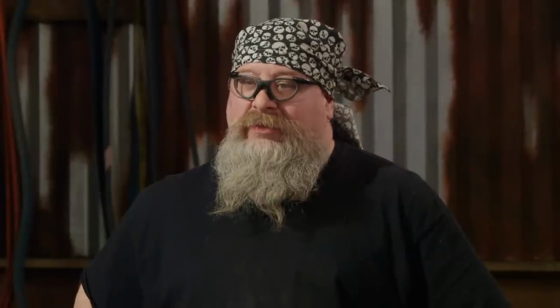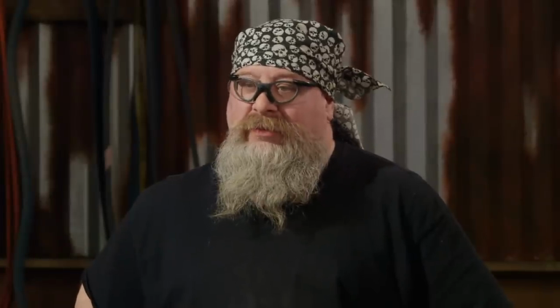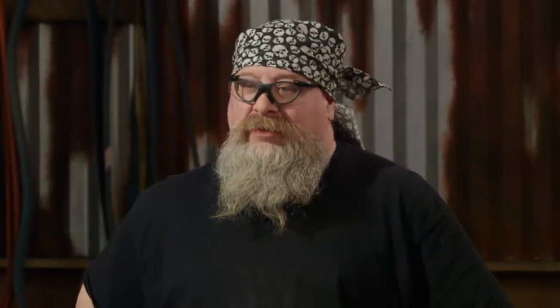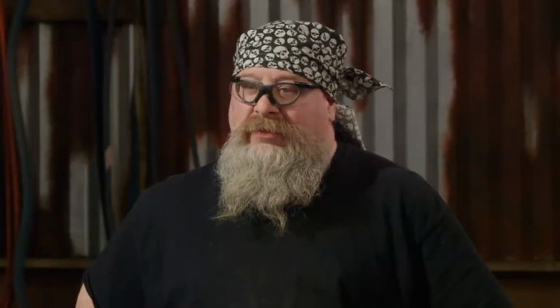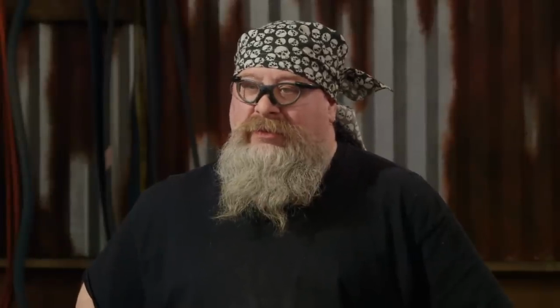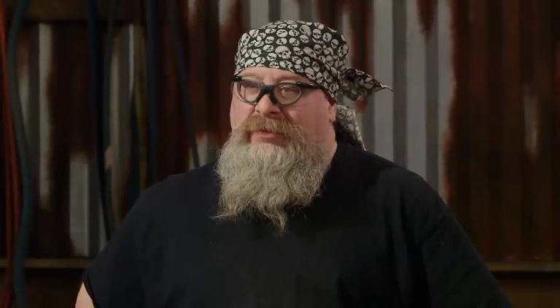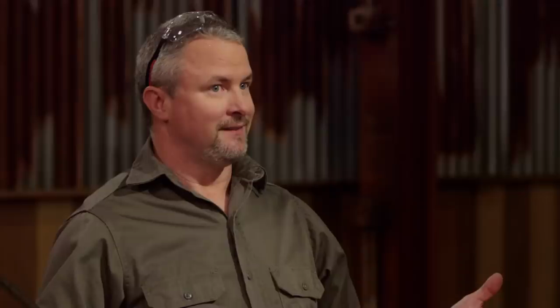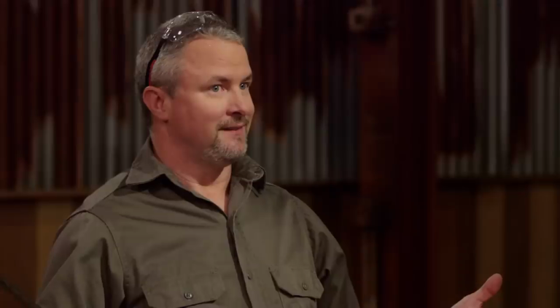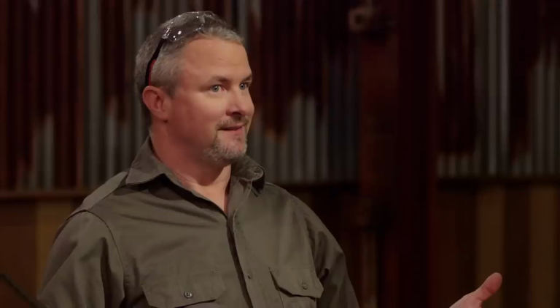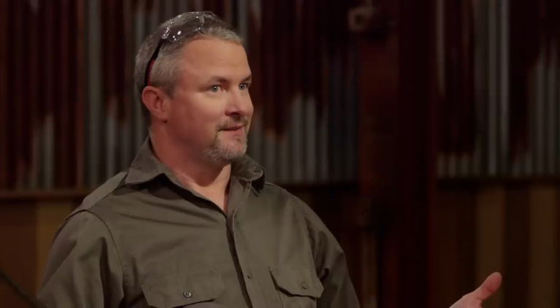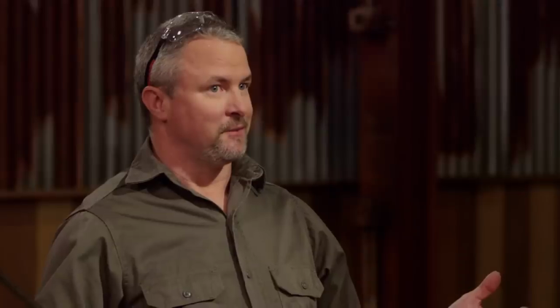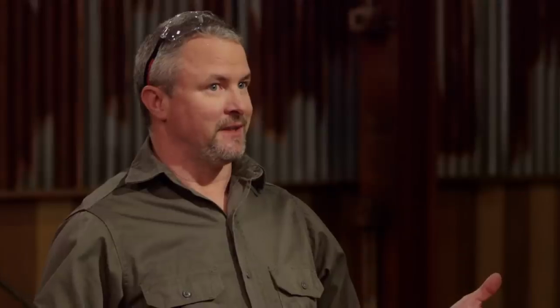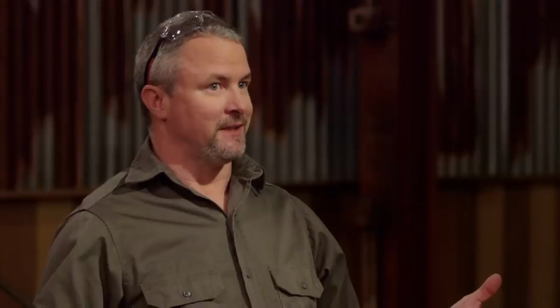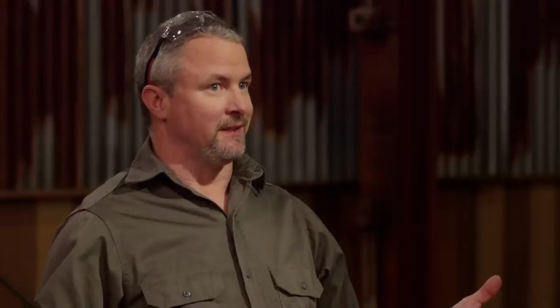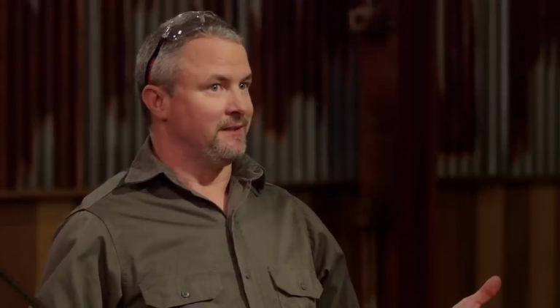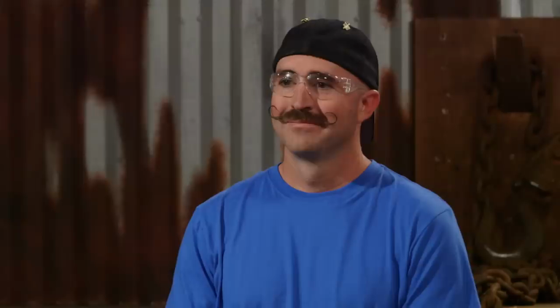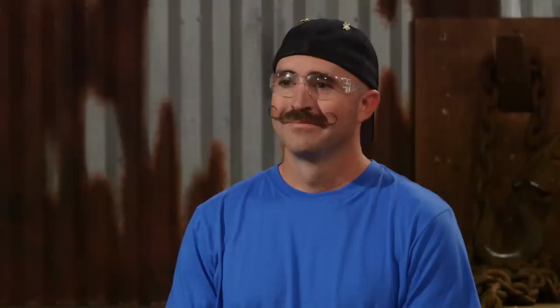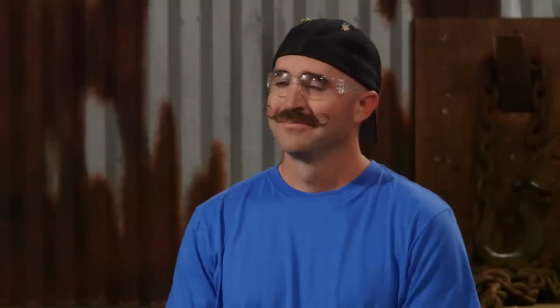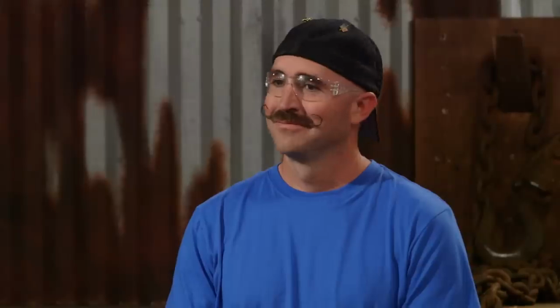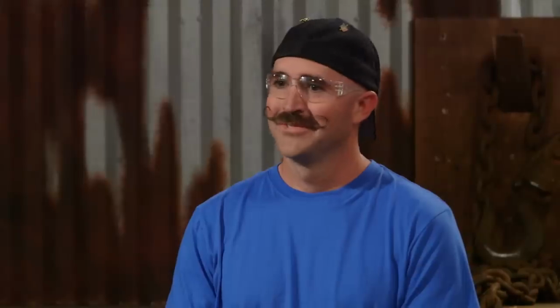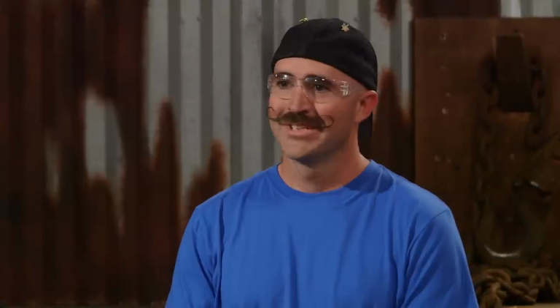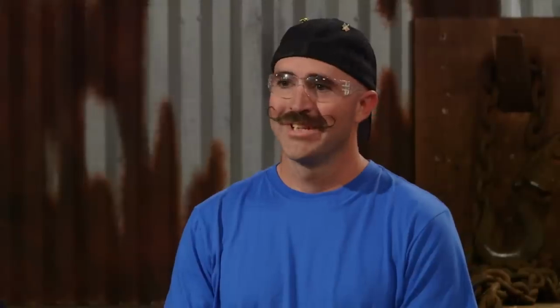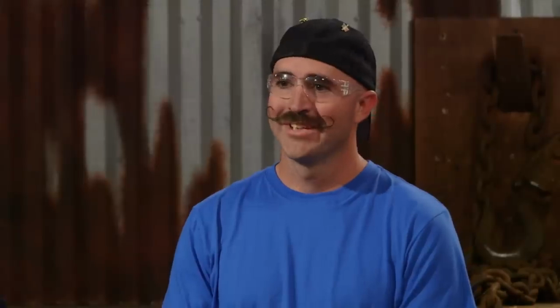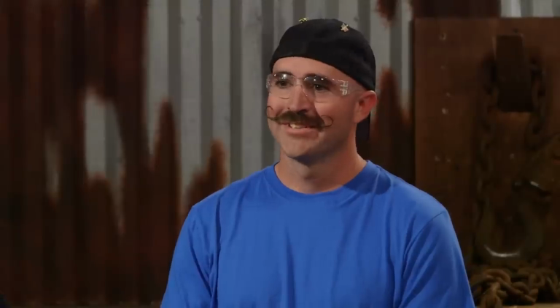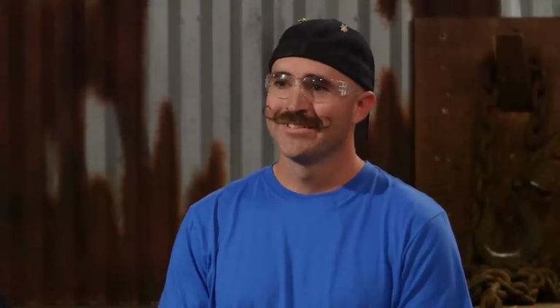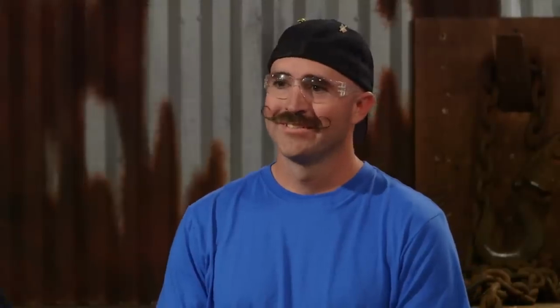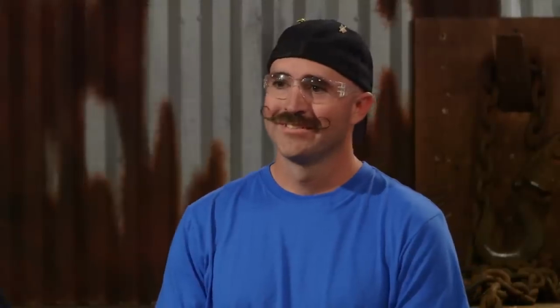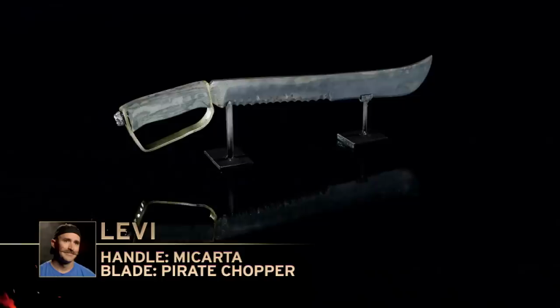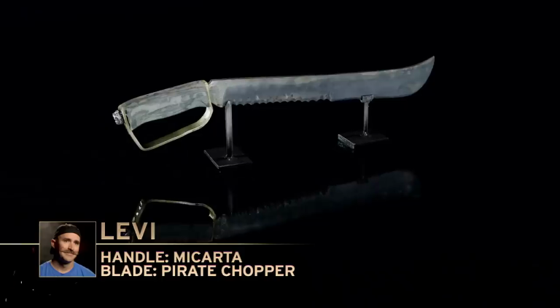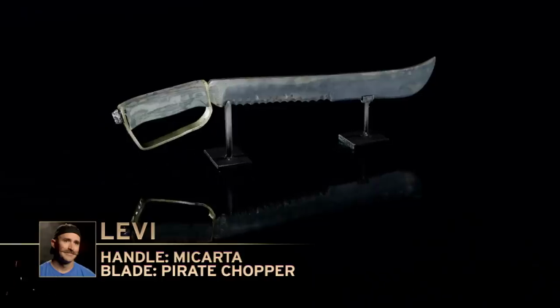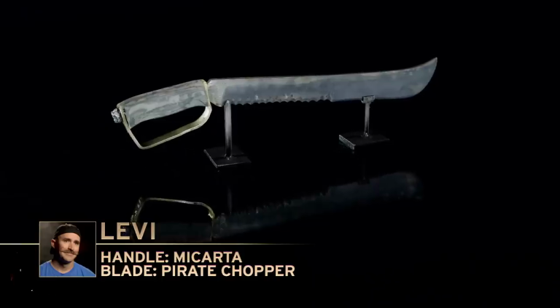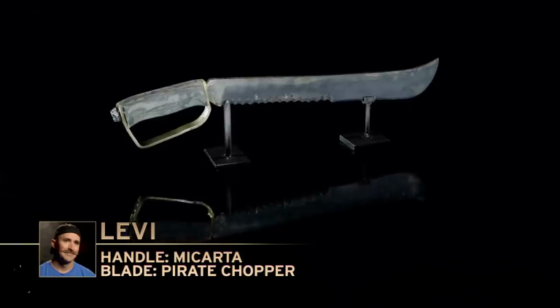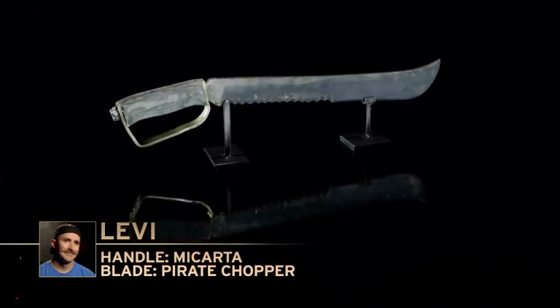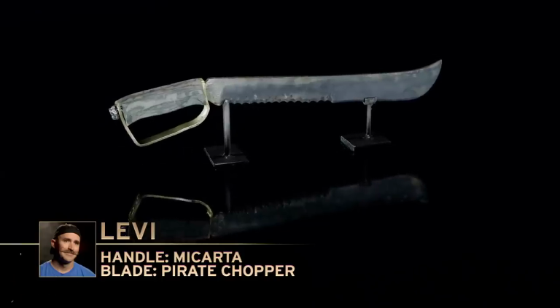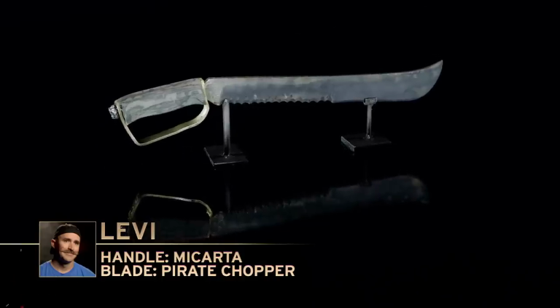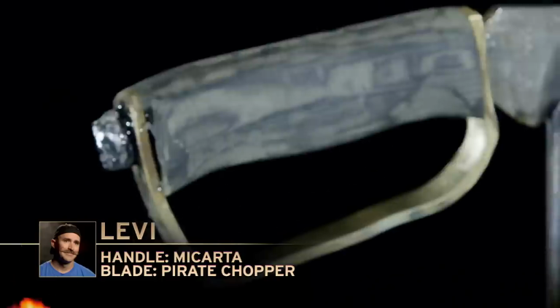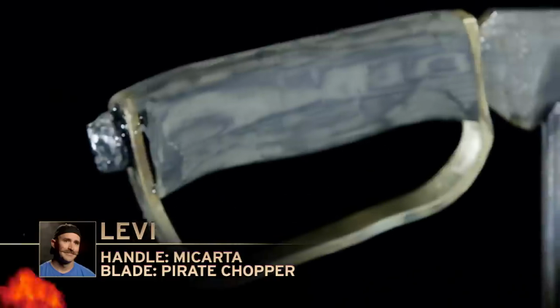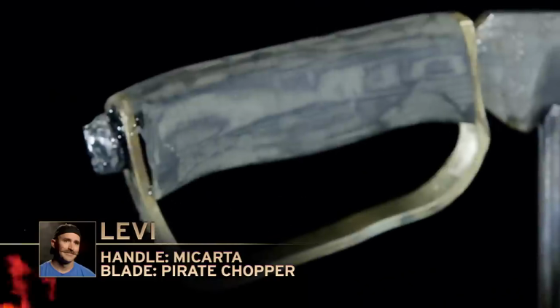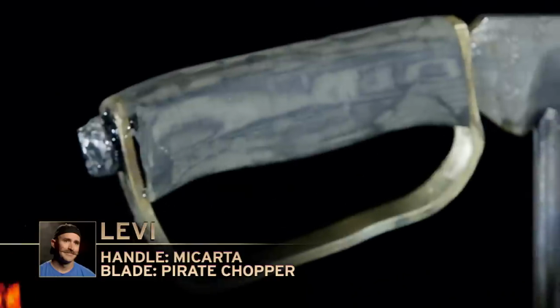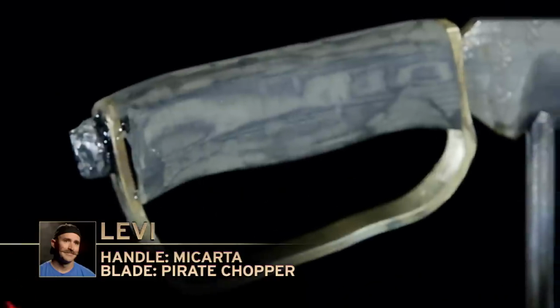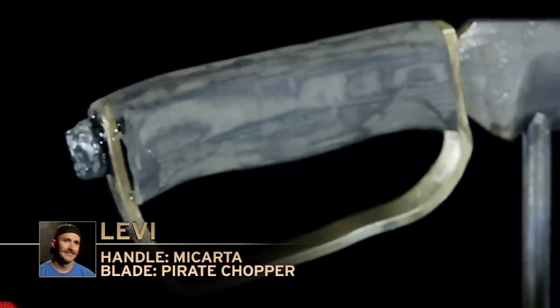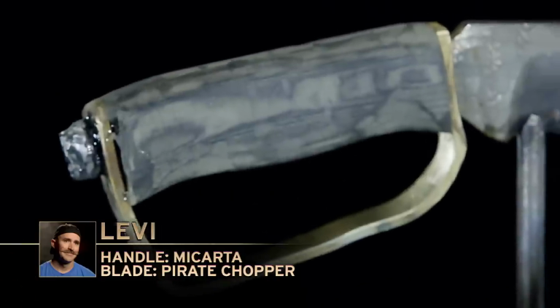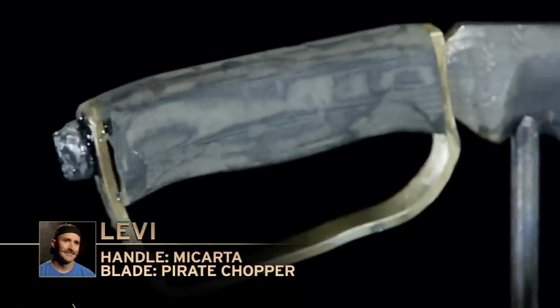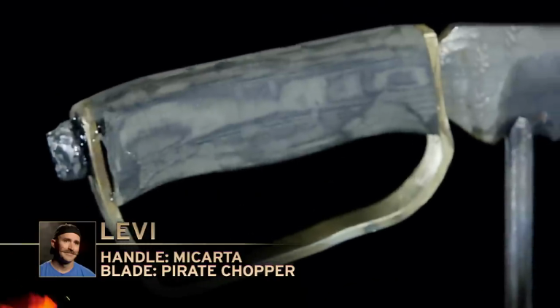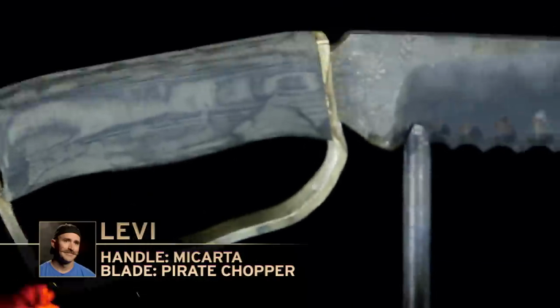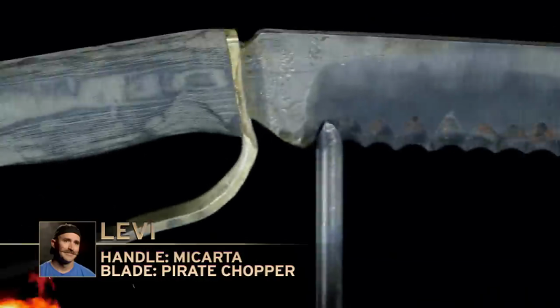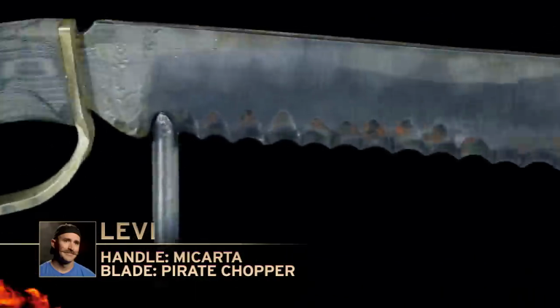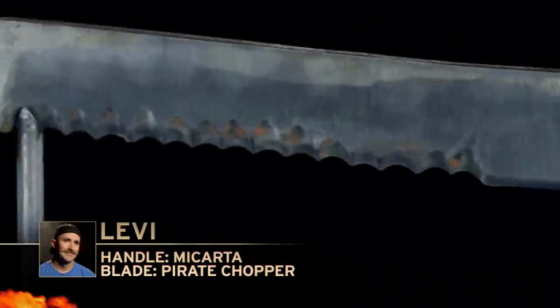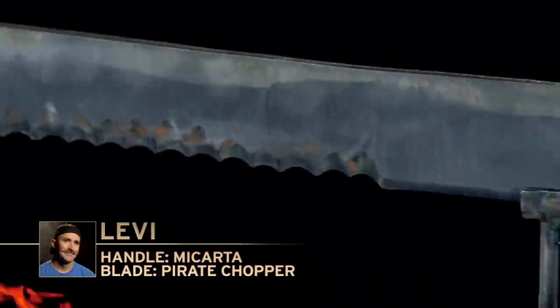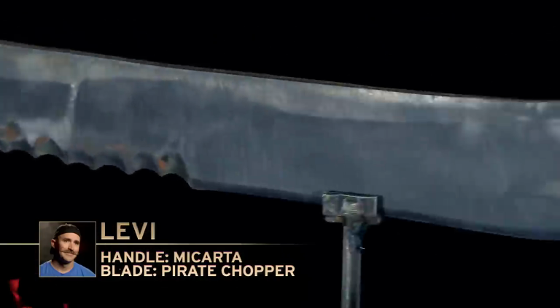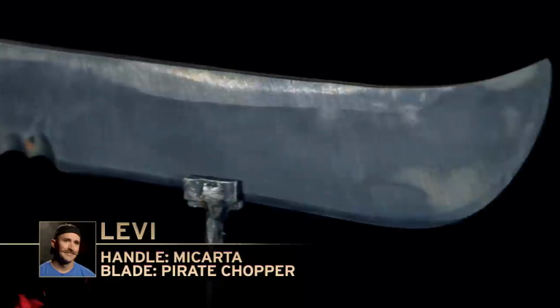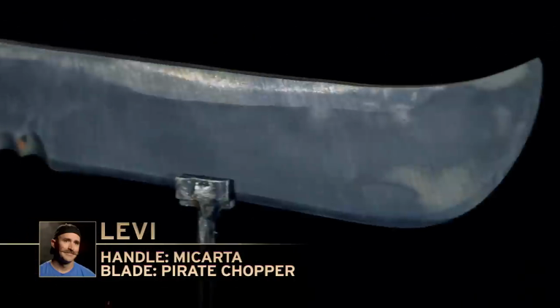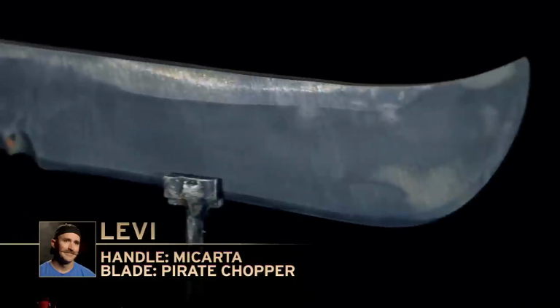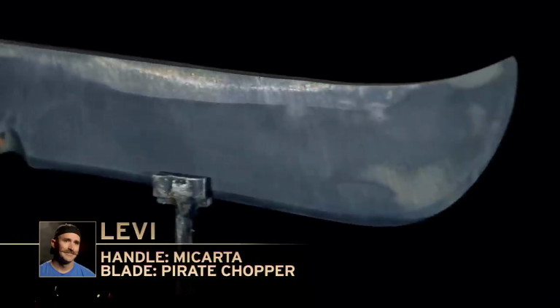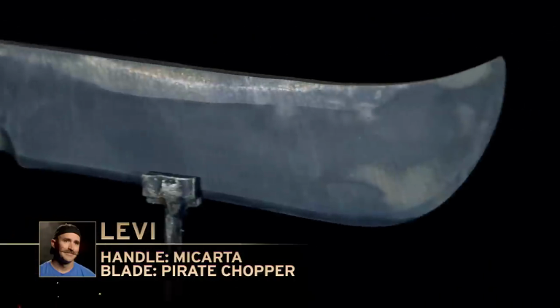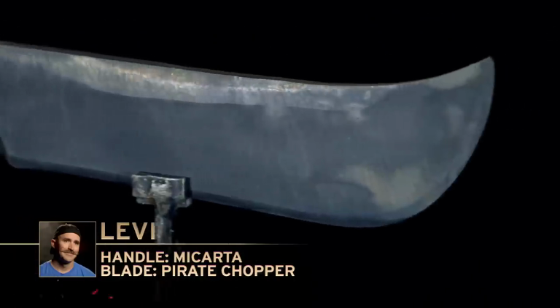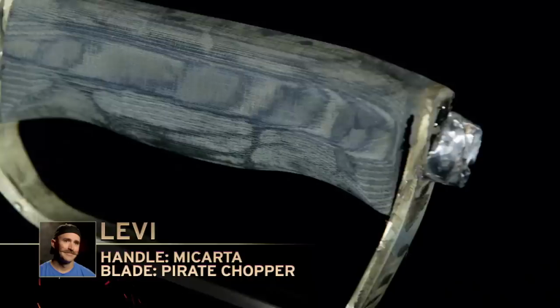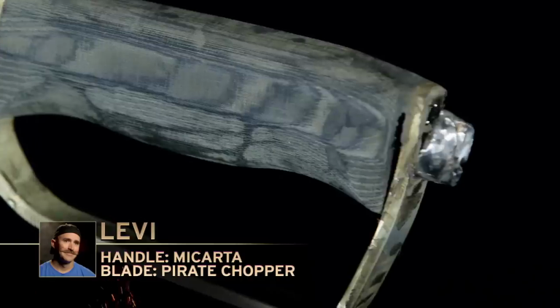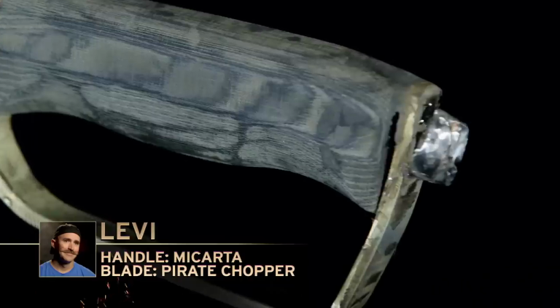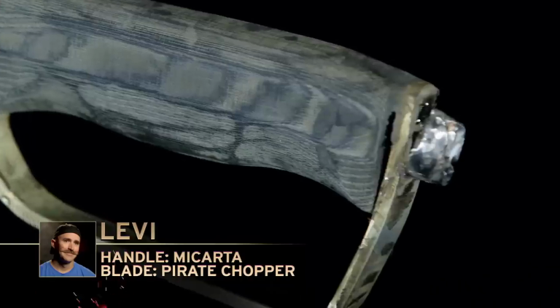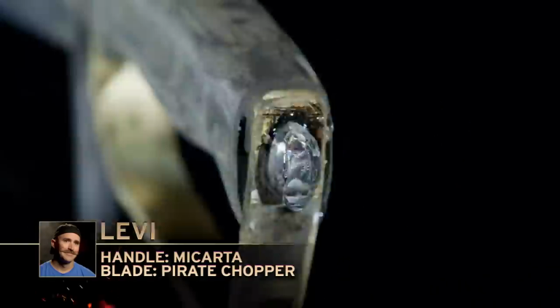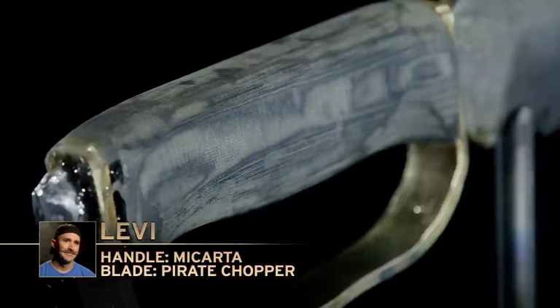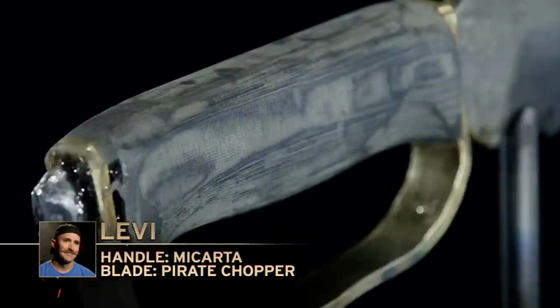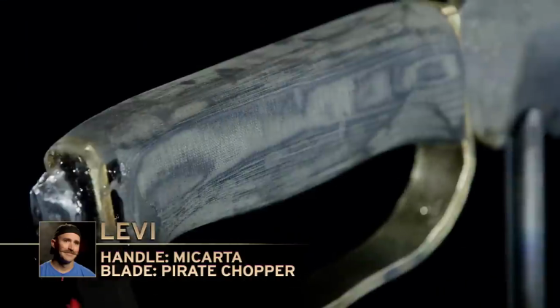Levi, what are you thinking? Let's dance. Jay is super tough on blades. With my blade in his hands, of course I'm going to be nervous.